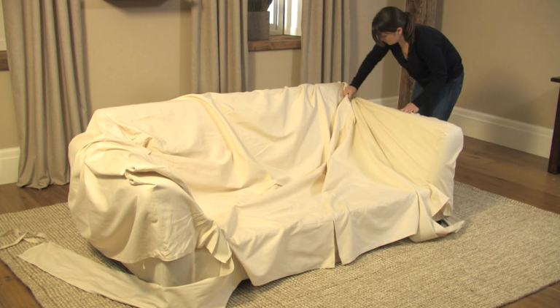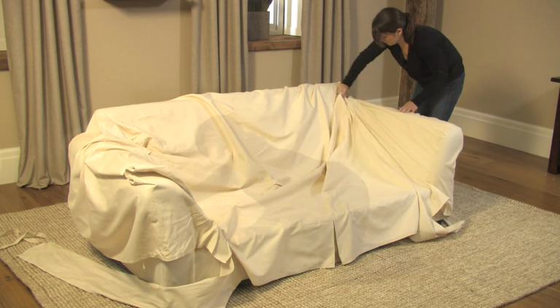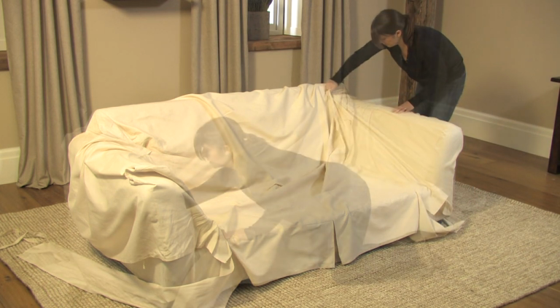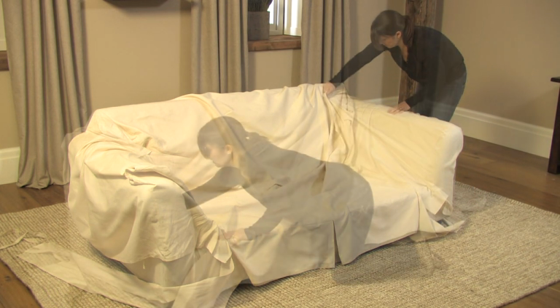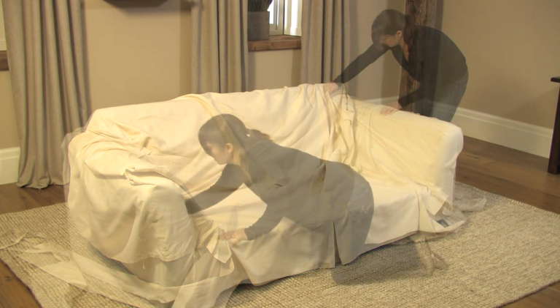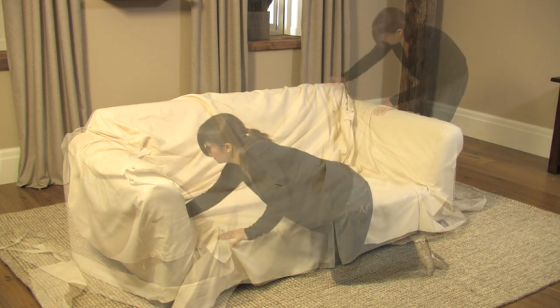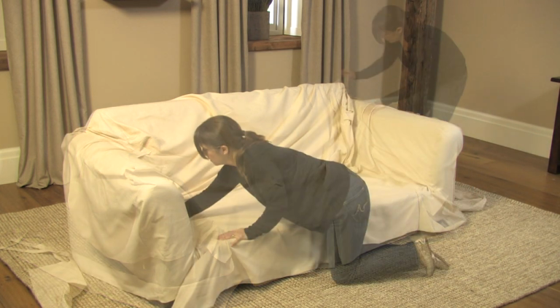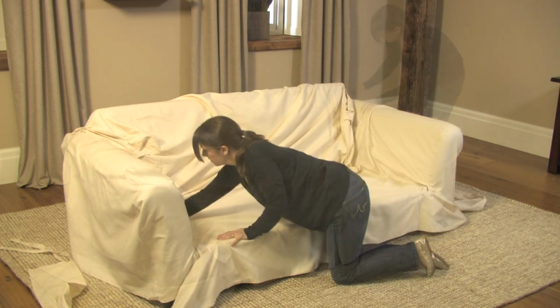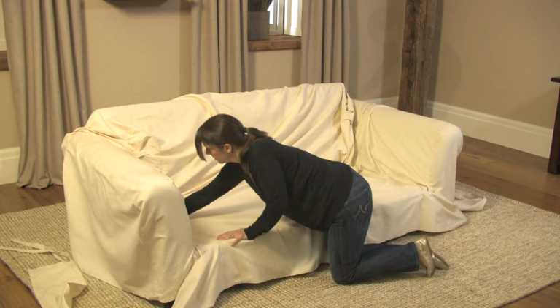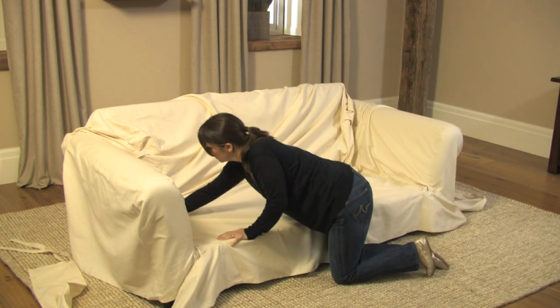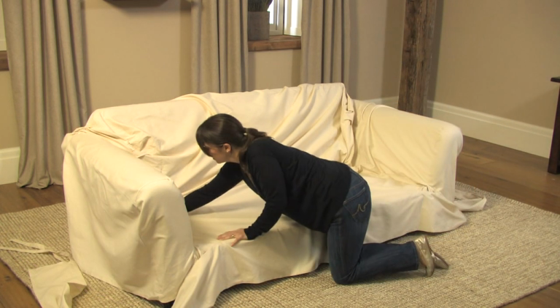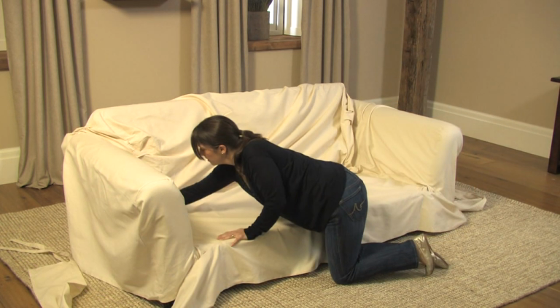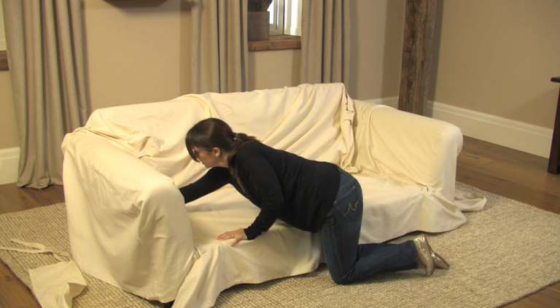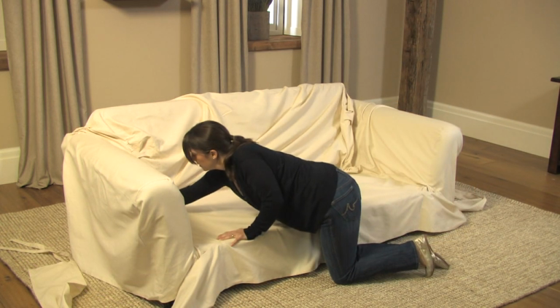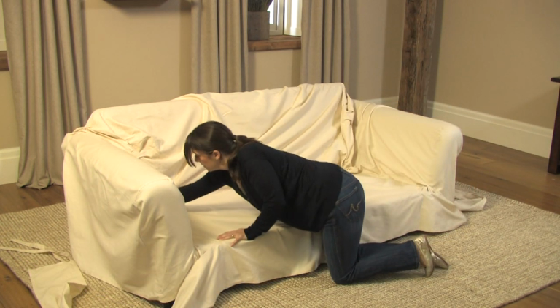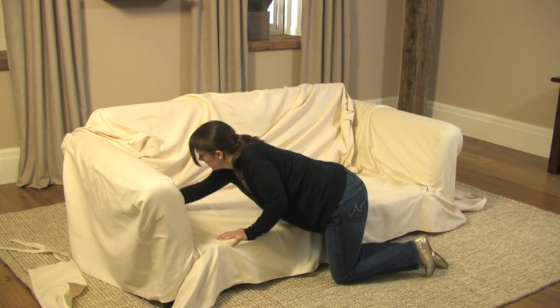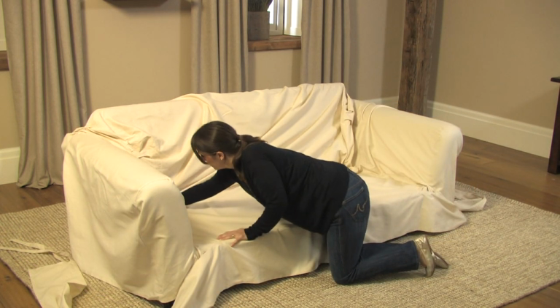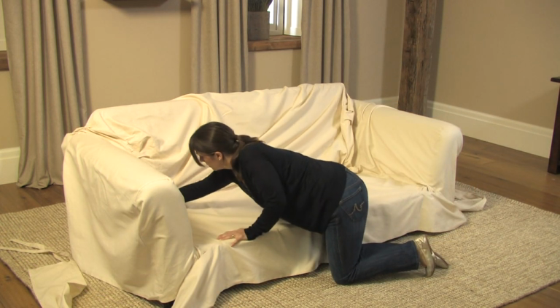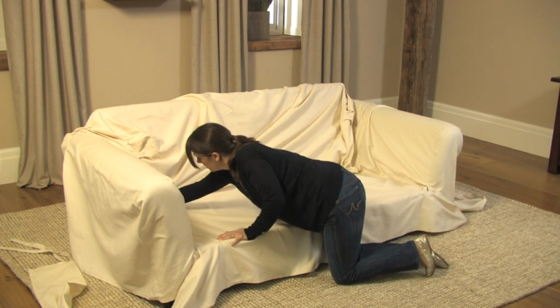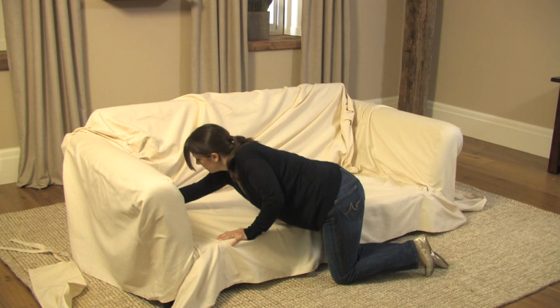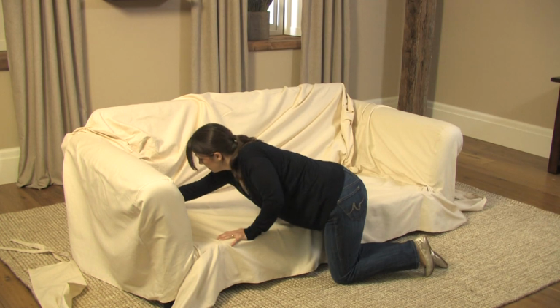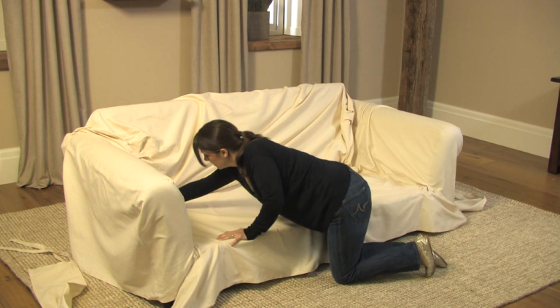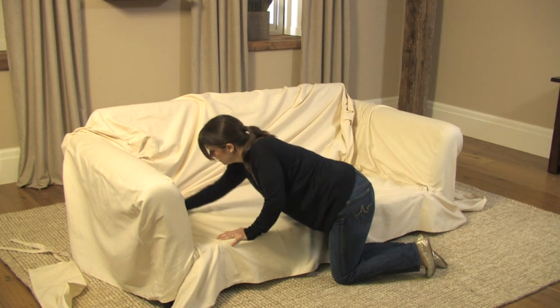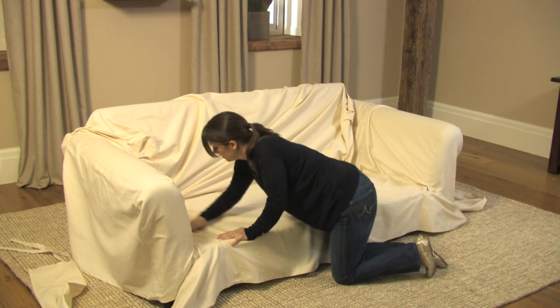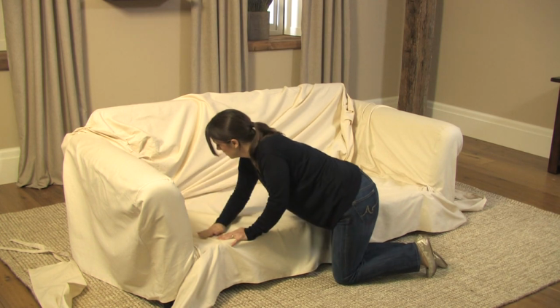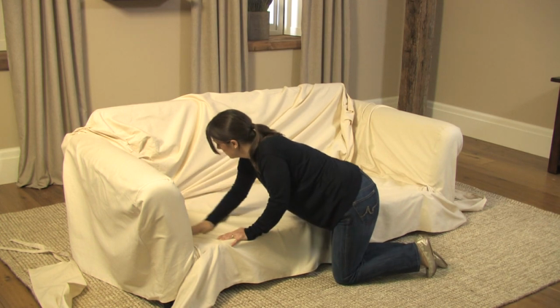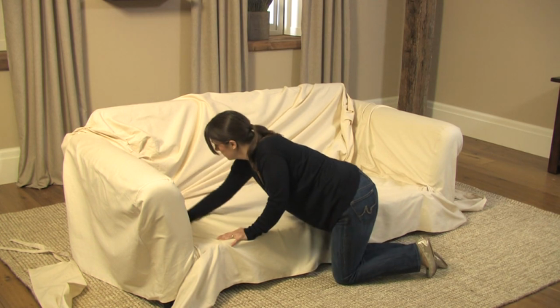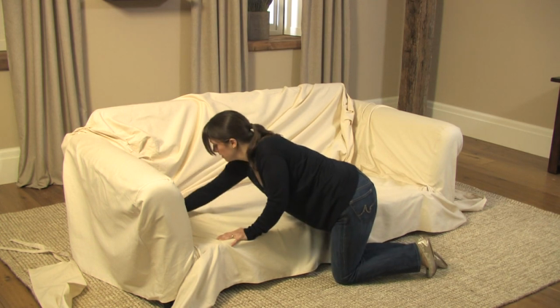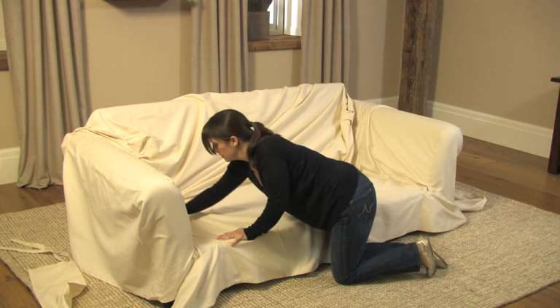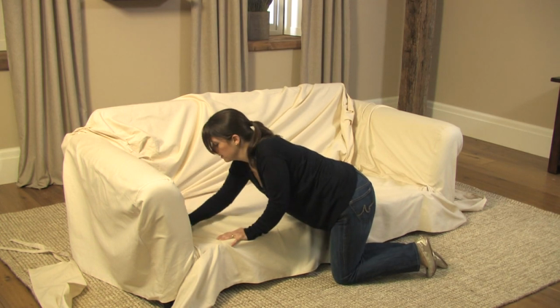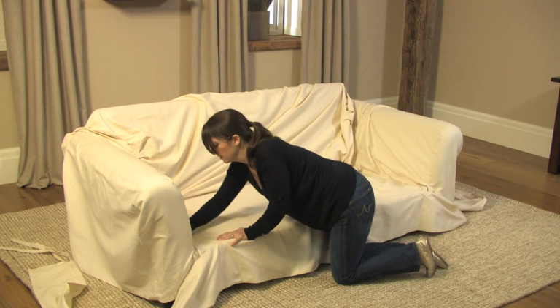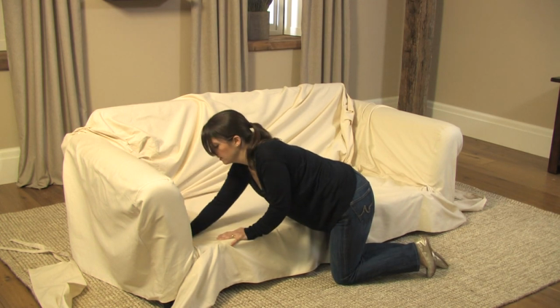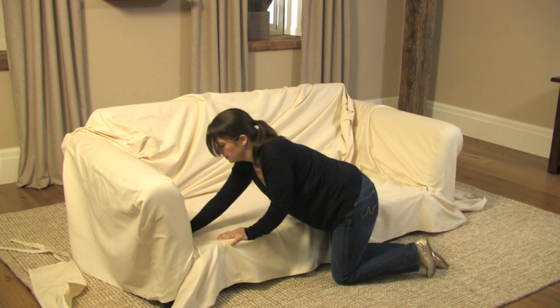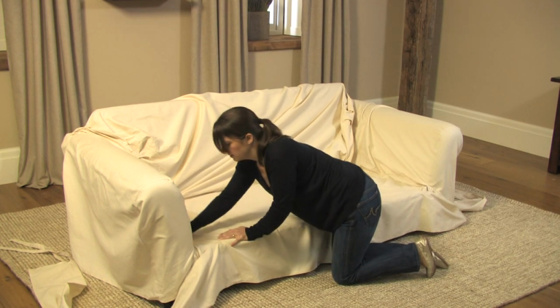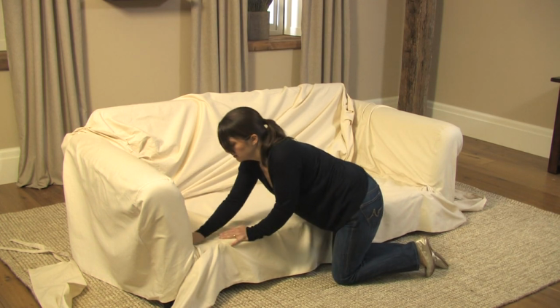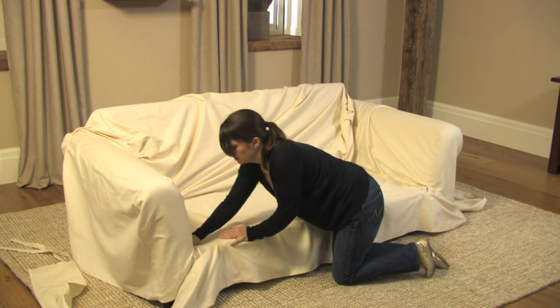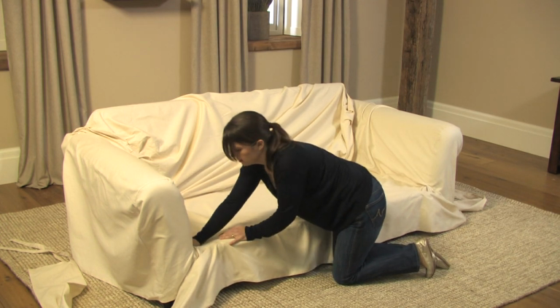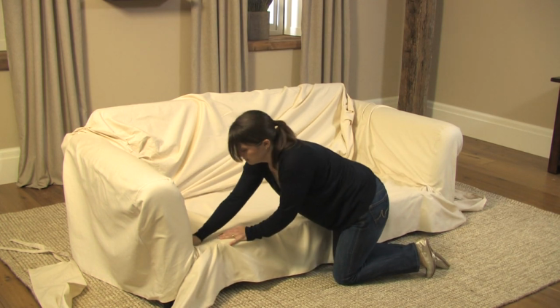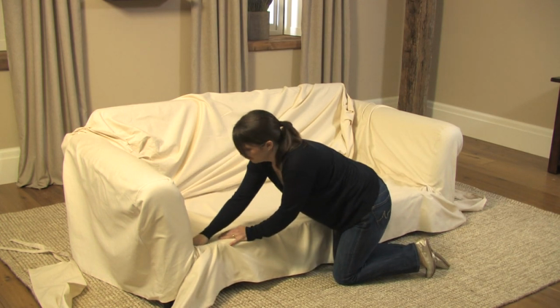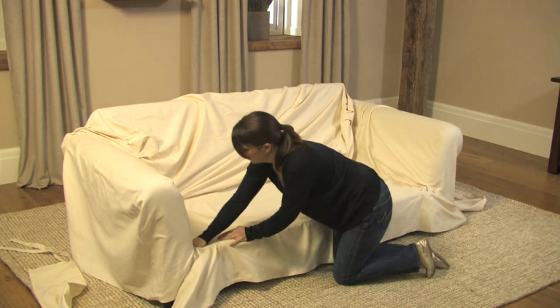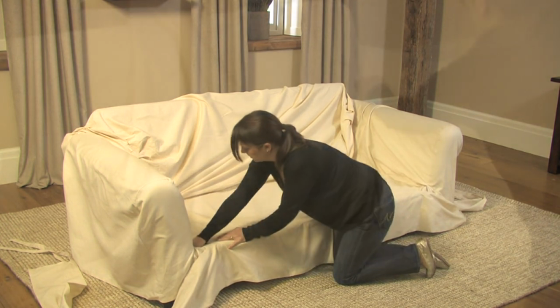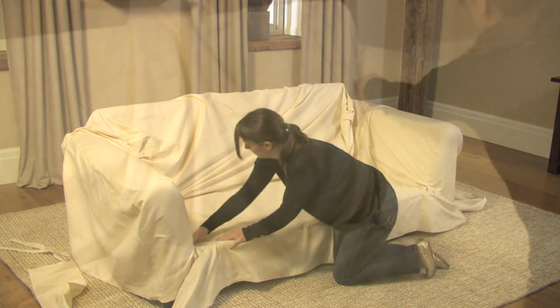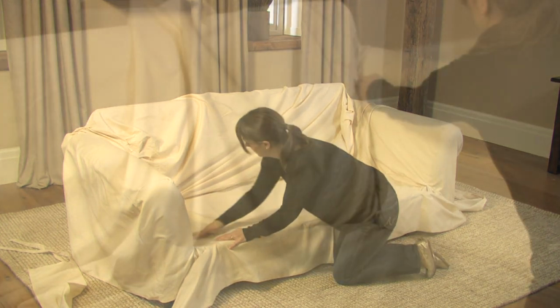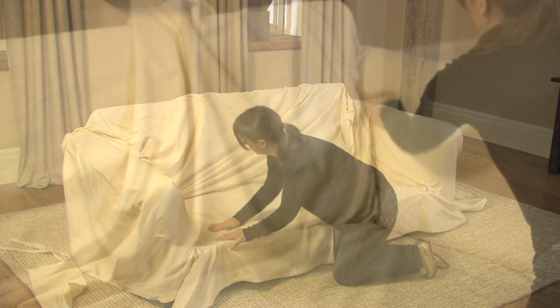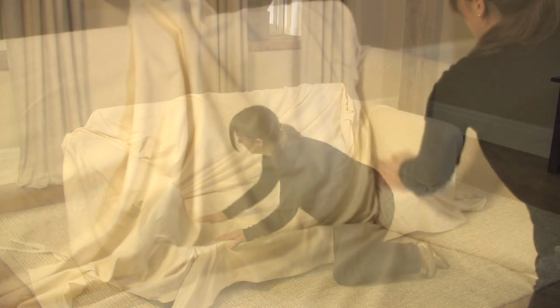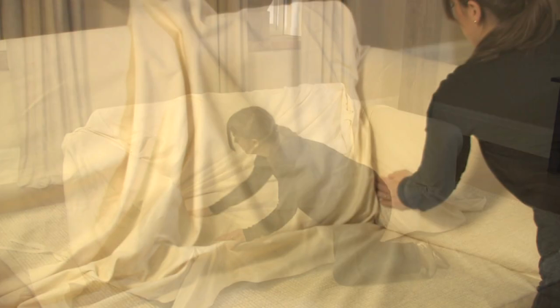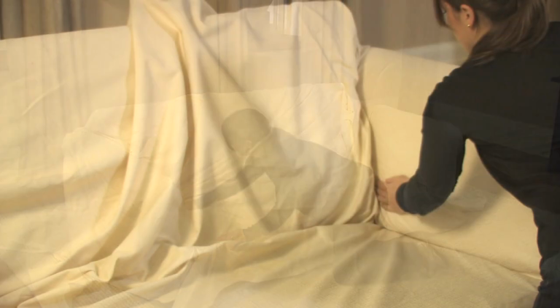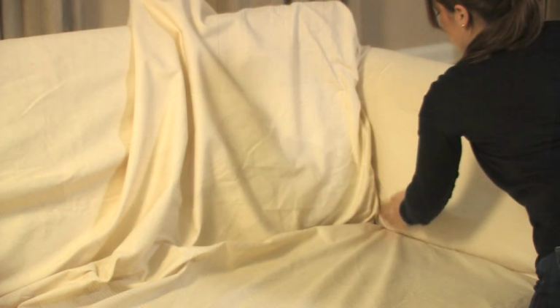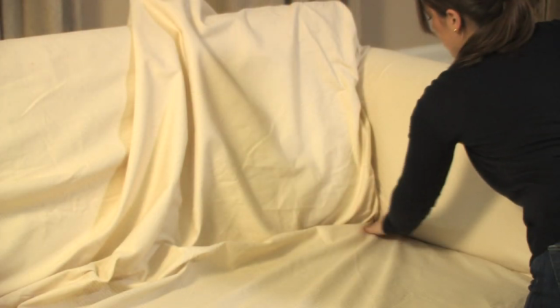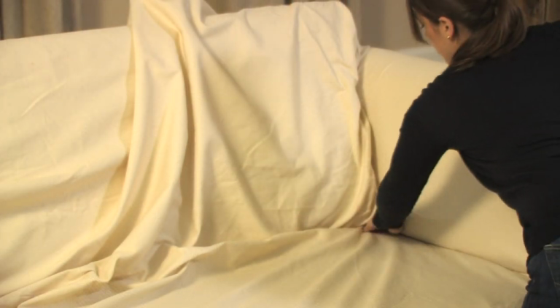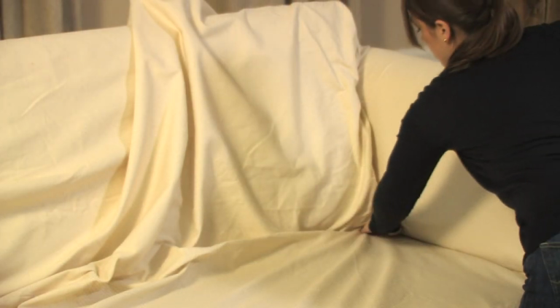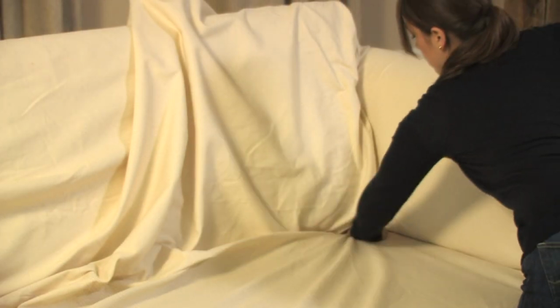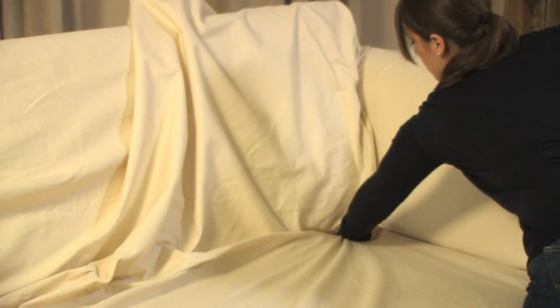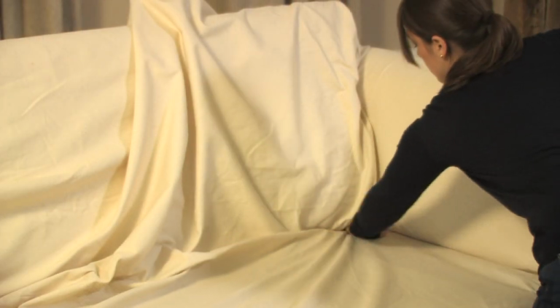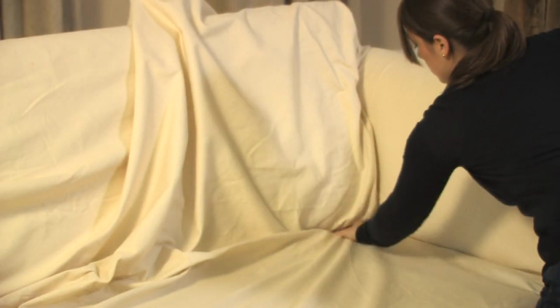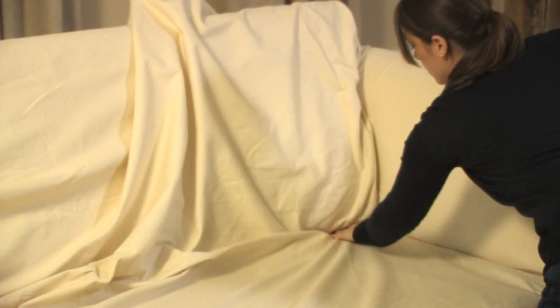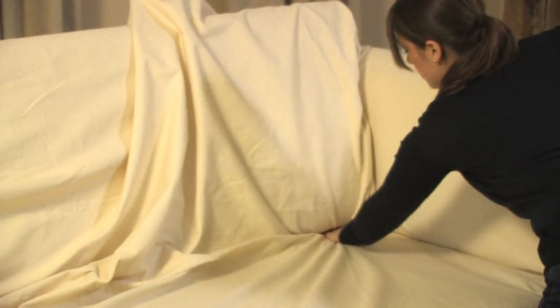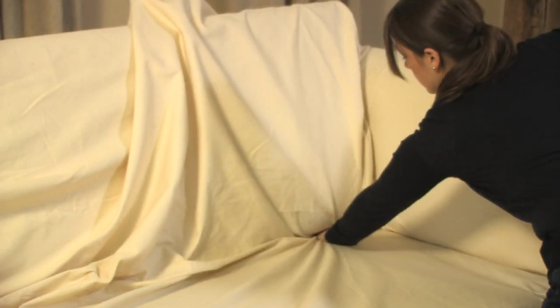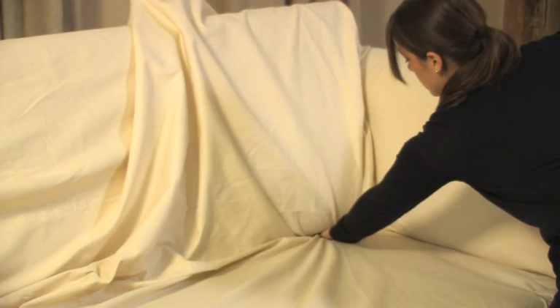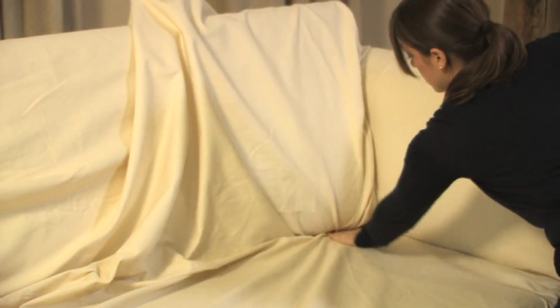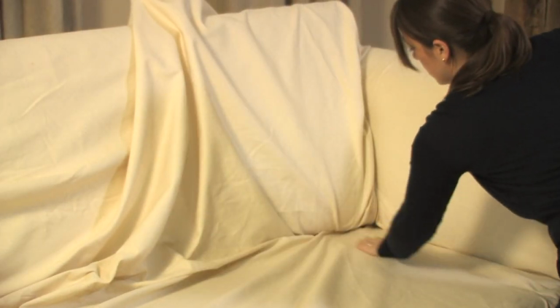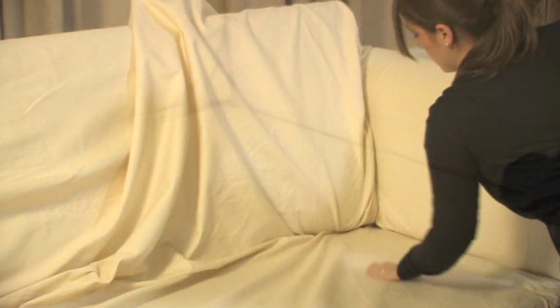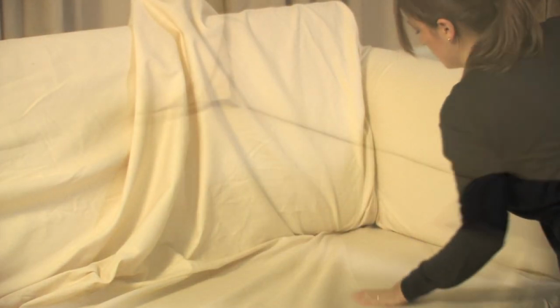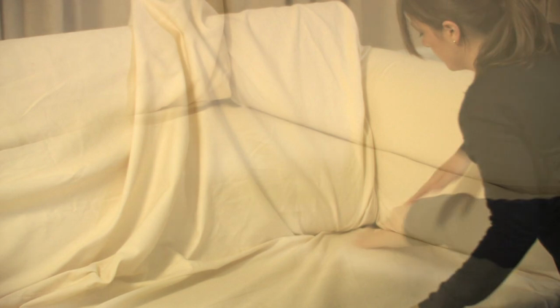Determine the desired length of the front and back of the slip cover. Adjust the front and back length by accumulating all excess fabric on the seat.